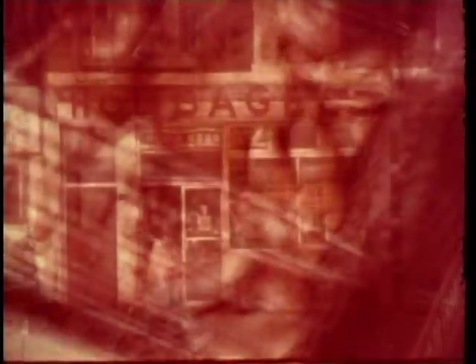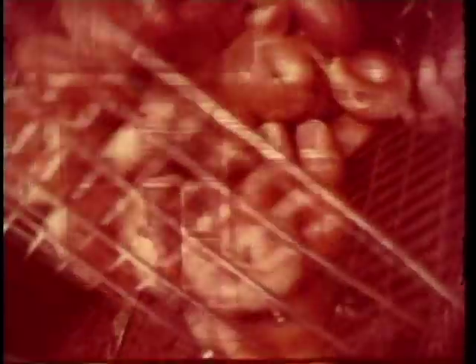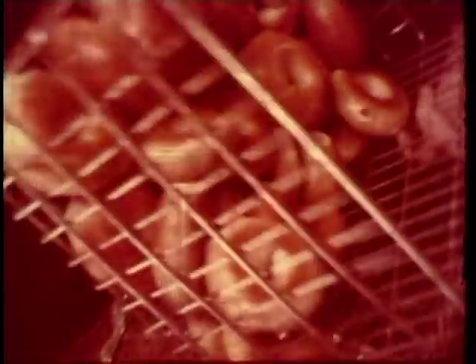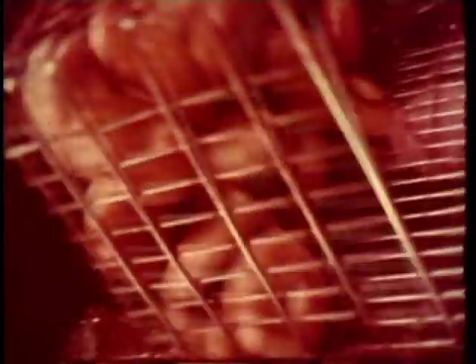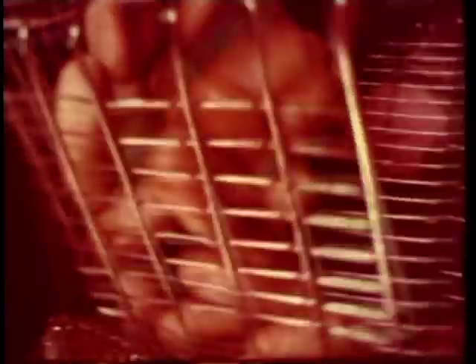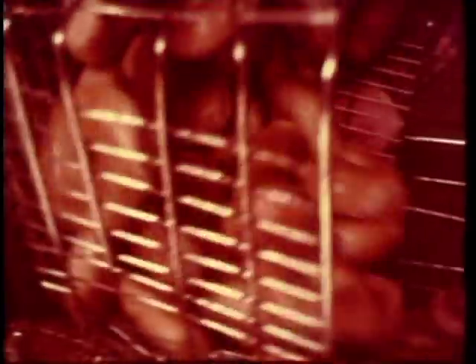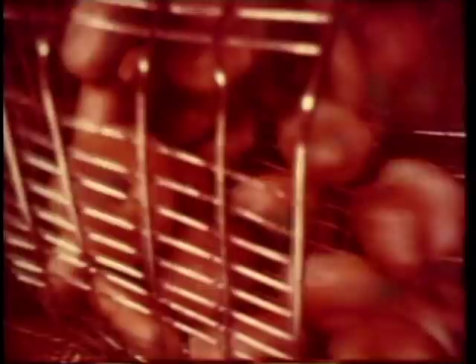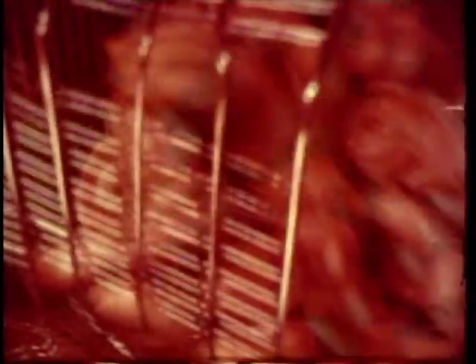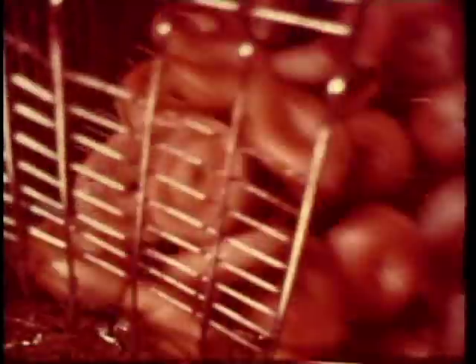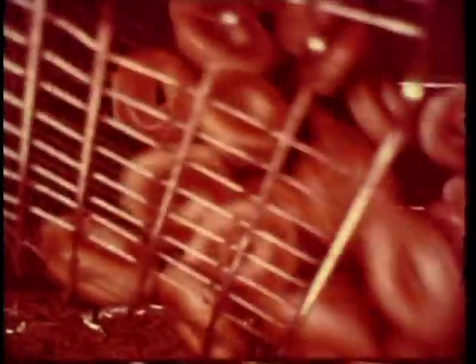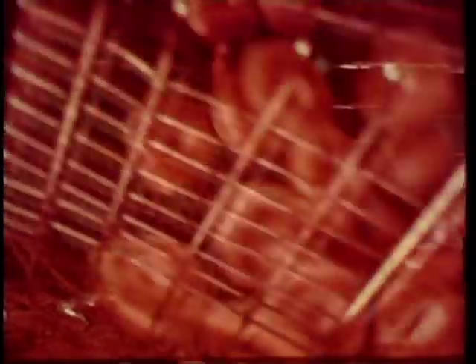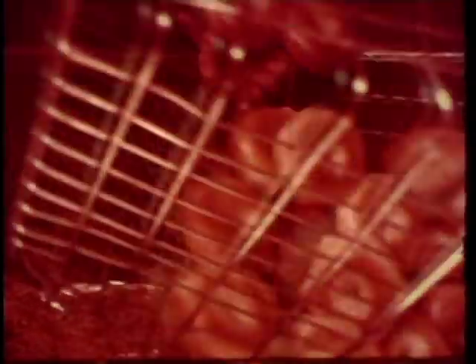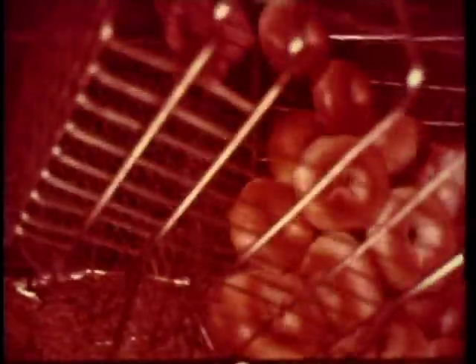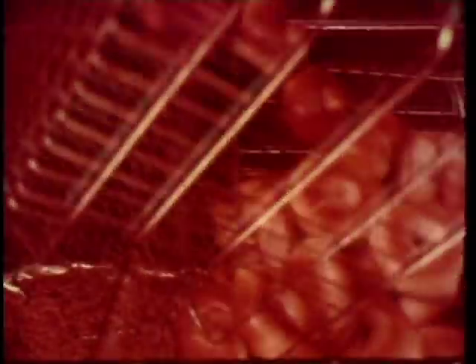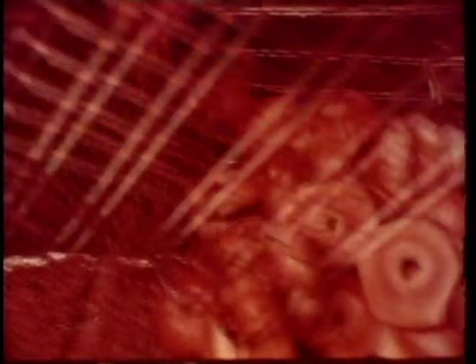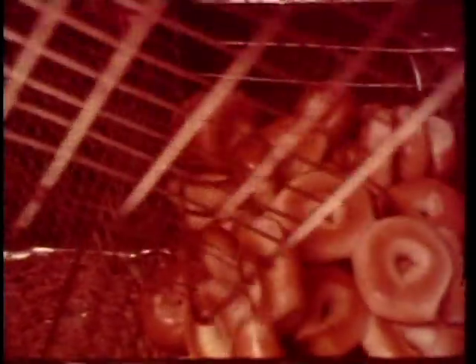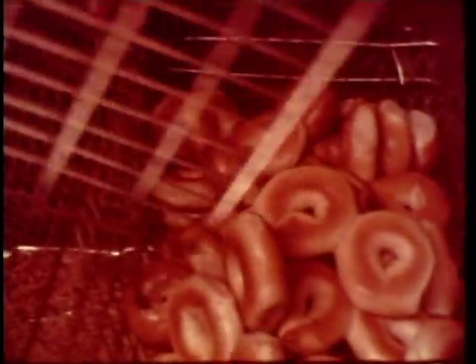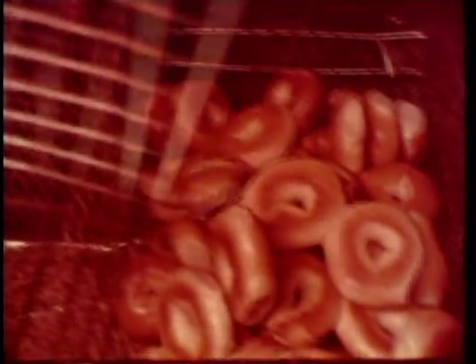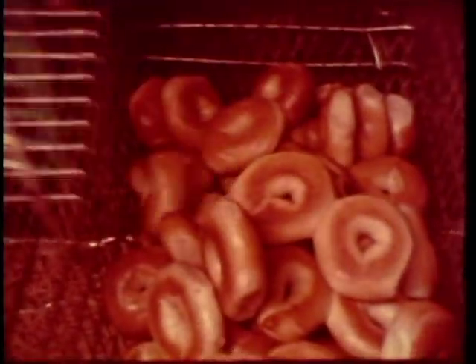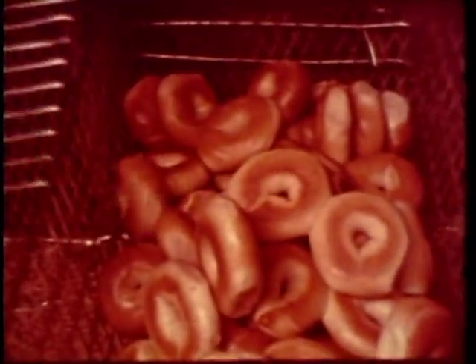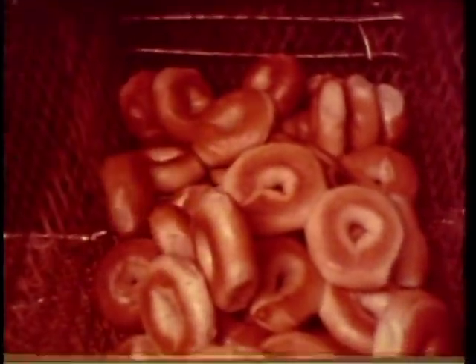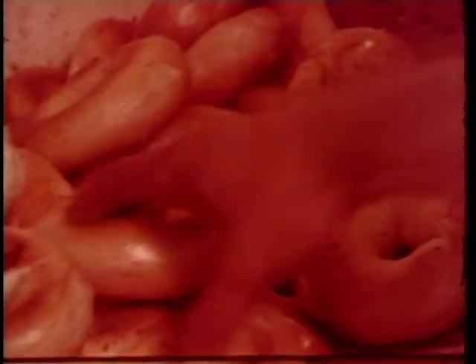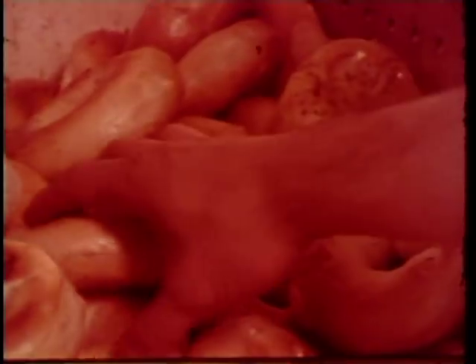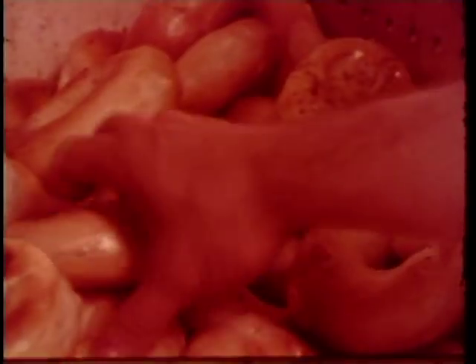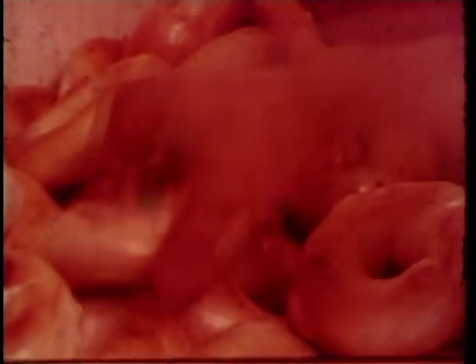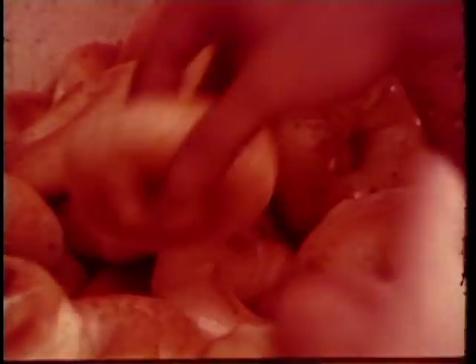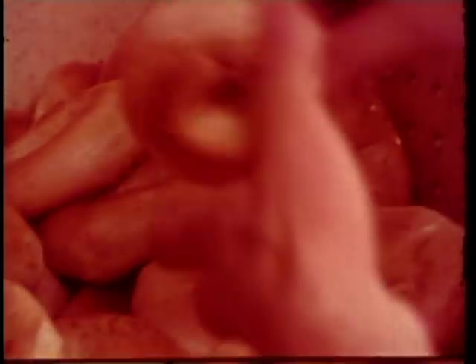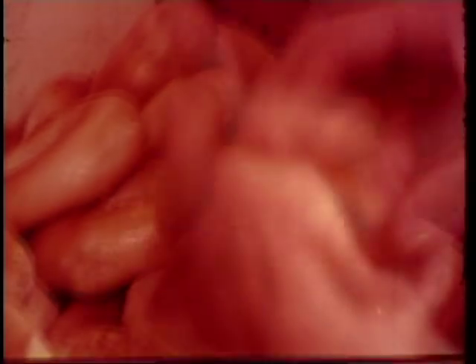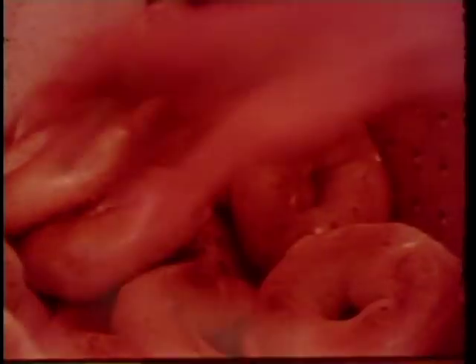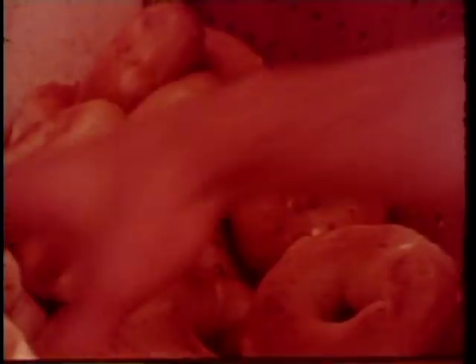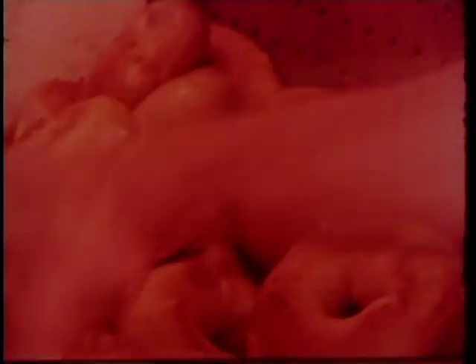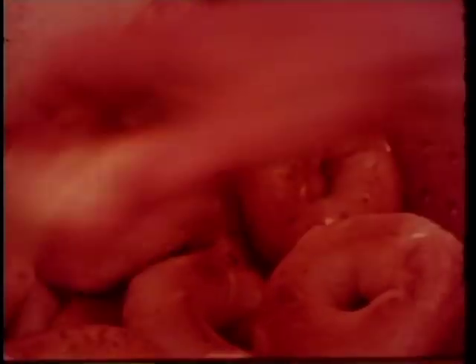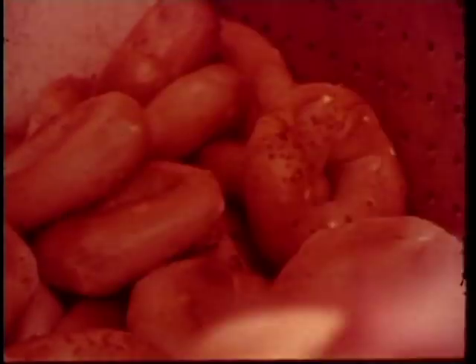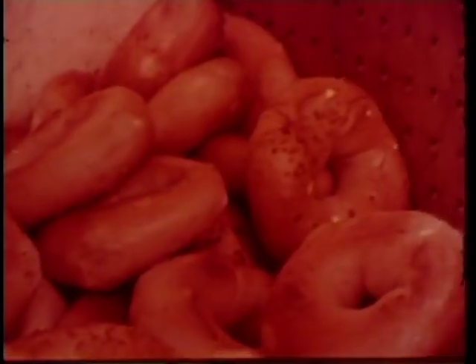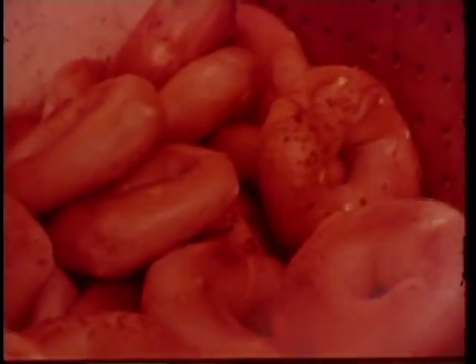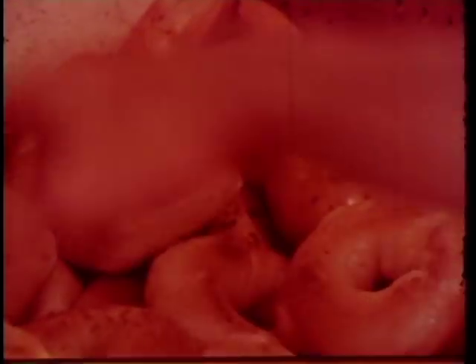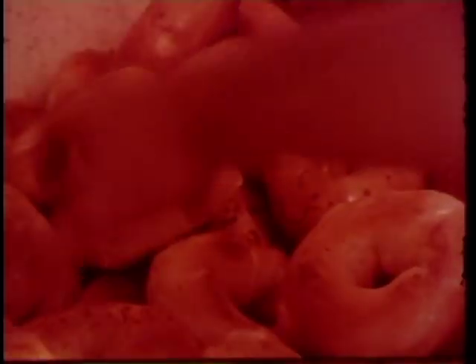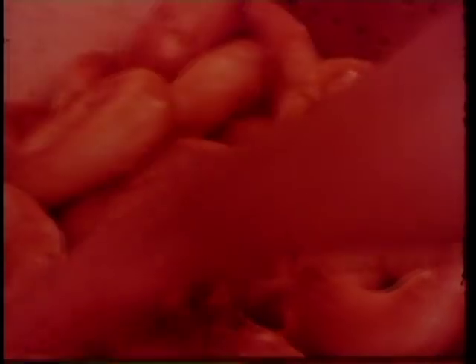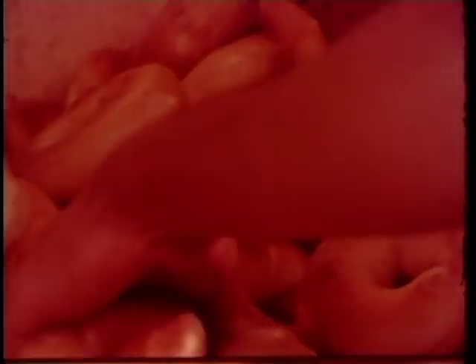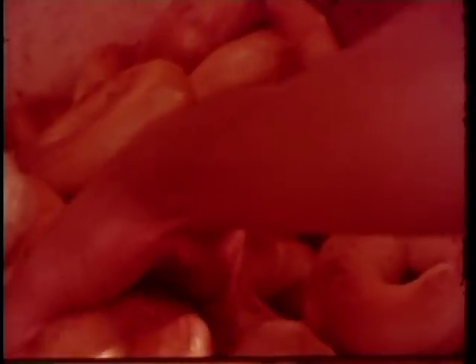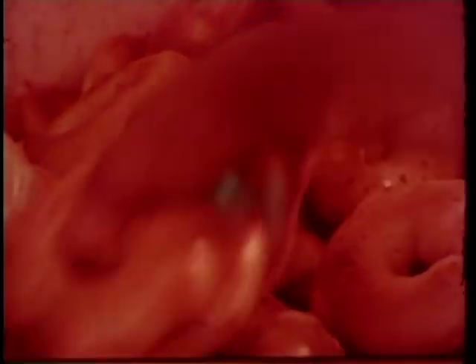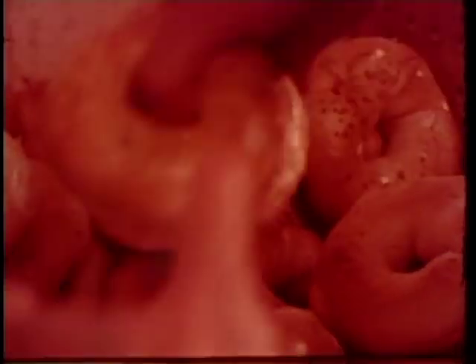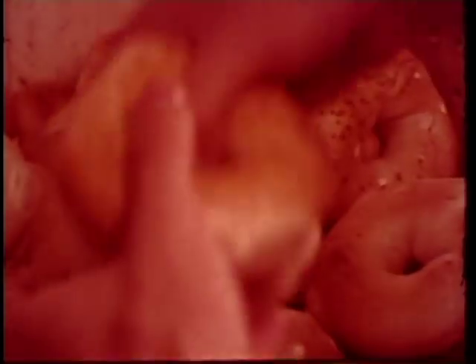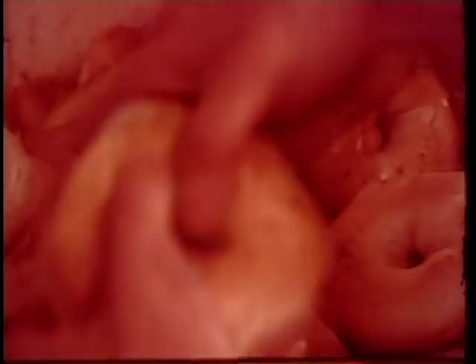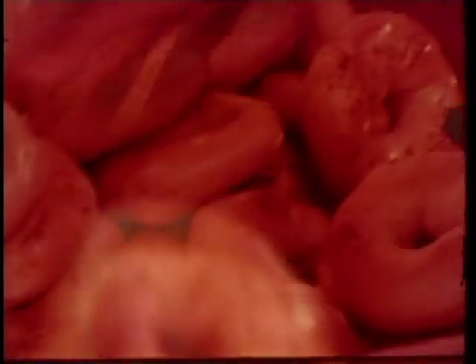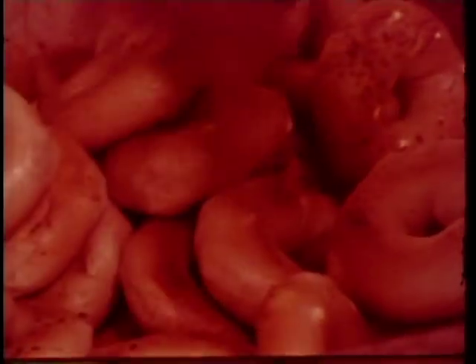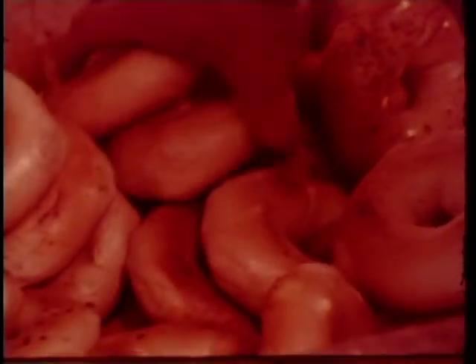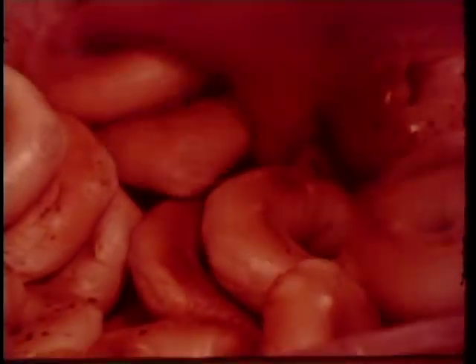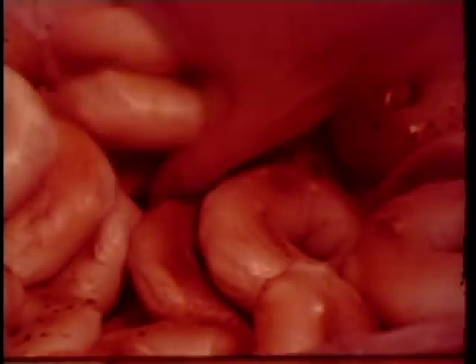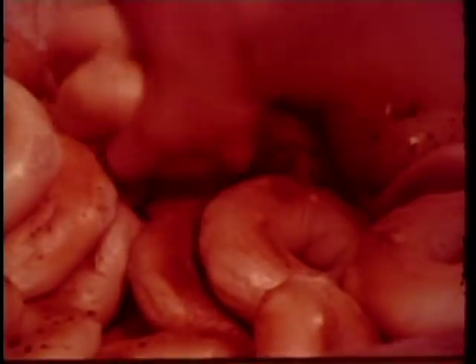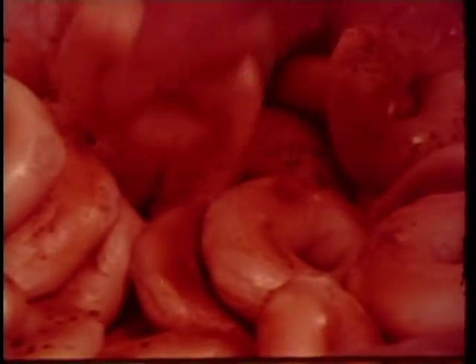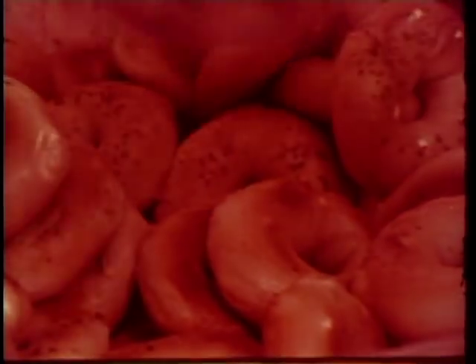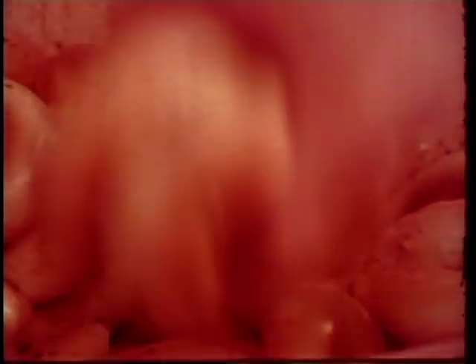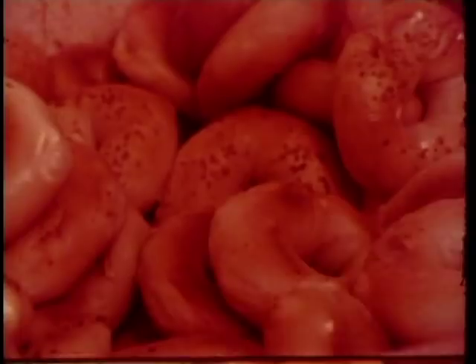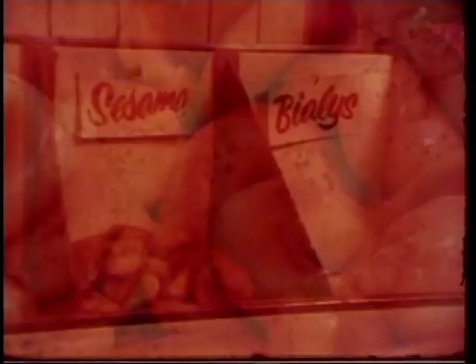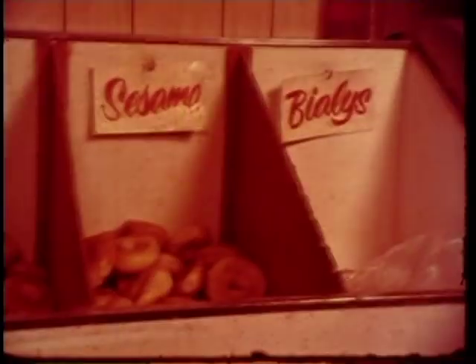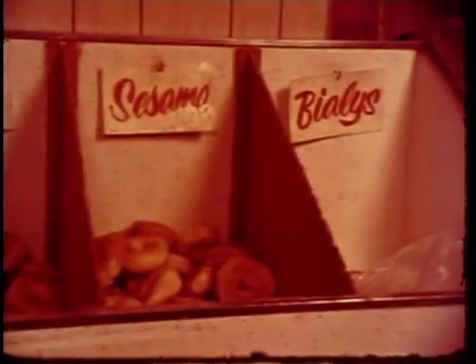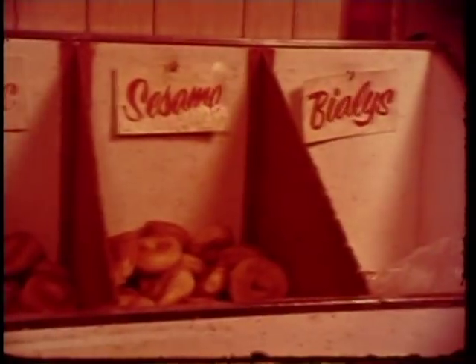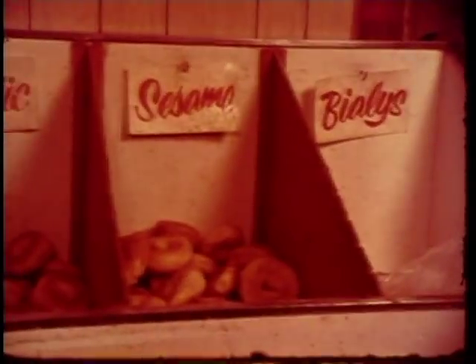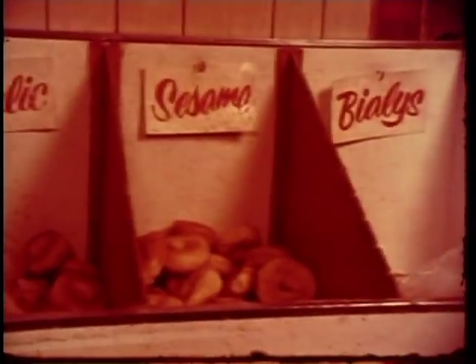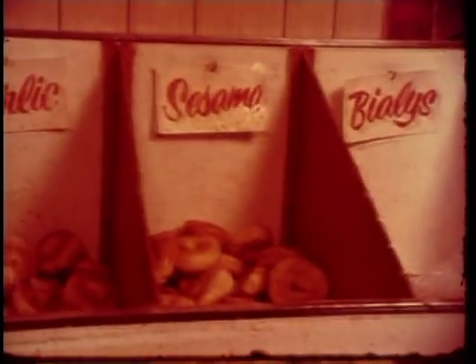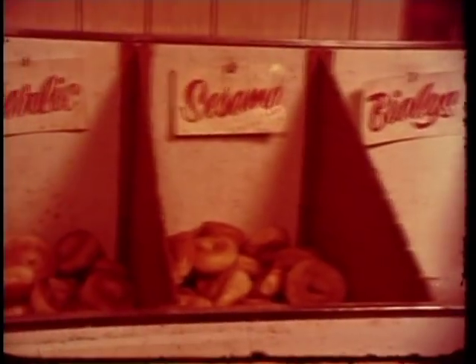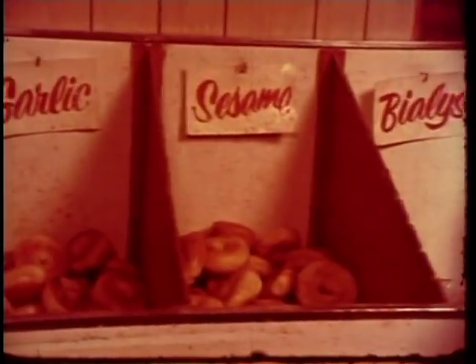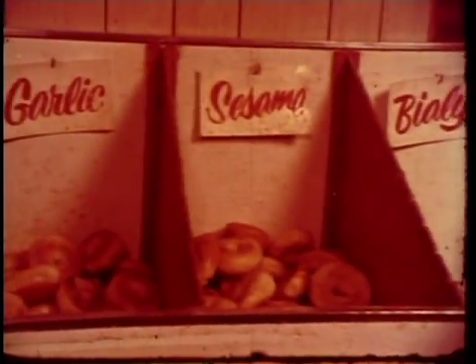Life in Brooklyn rotates on bagels. What else is there in life? Hot bagels that taste beautifully.